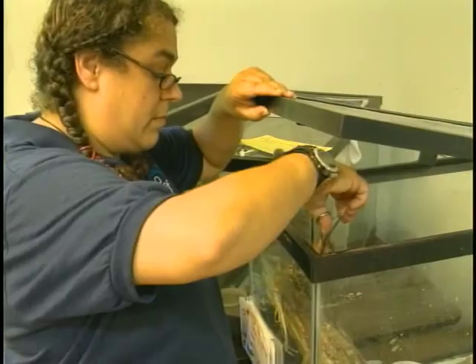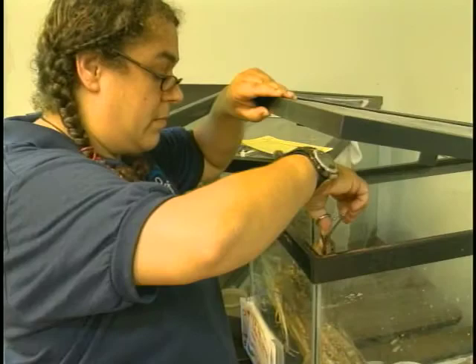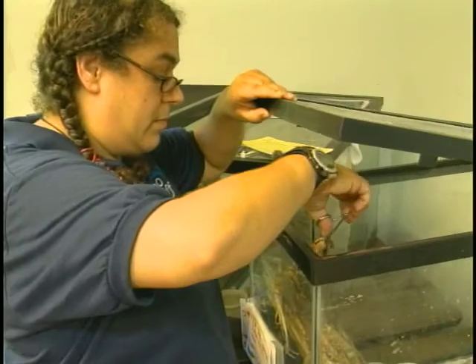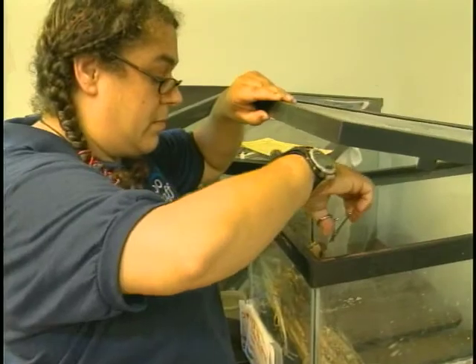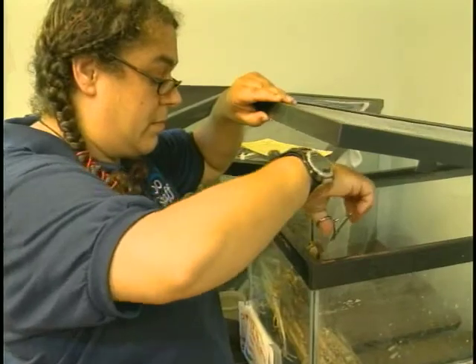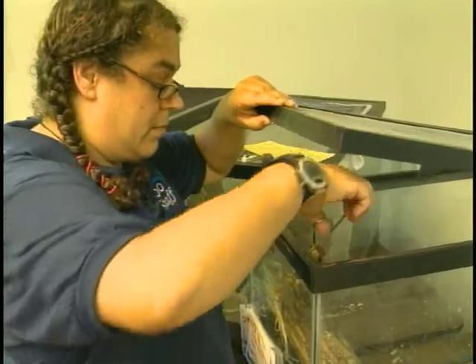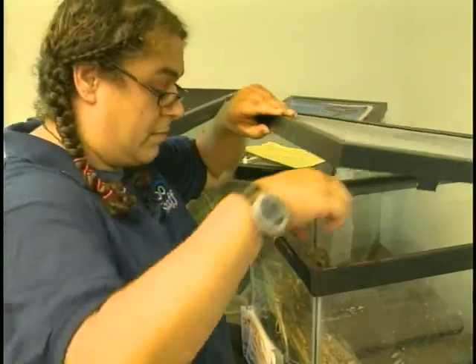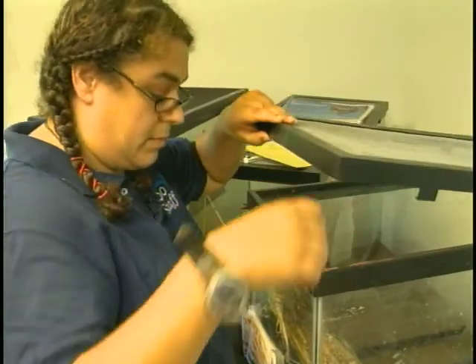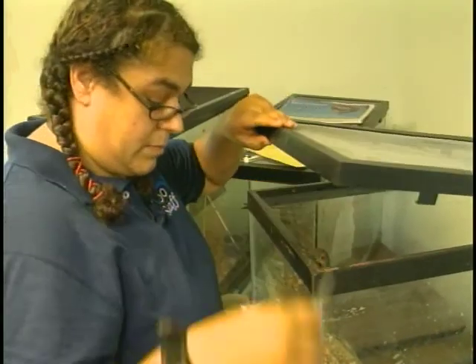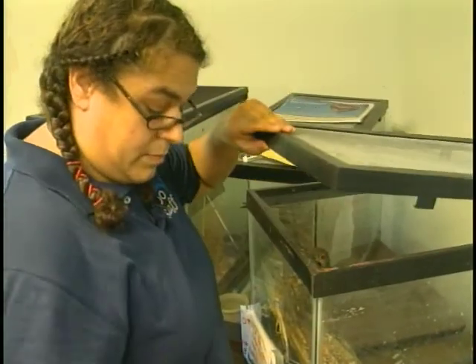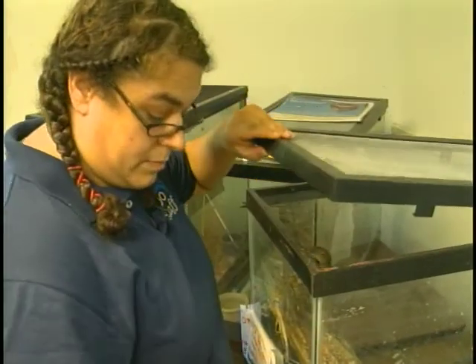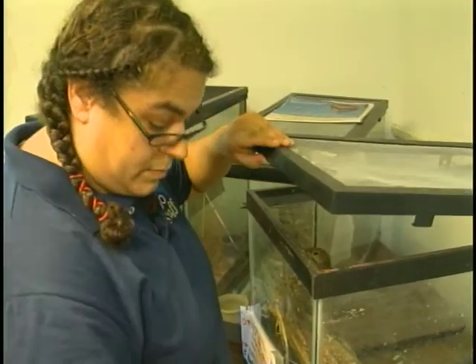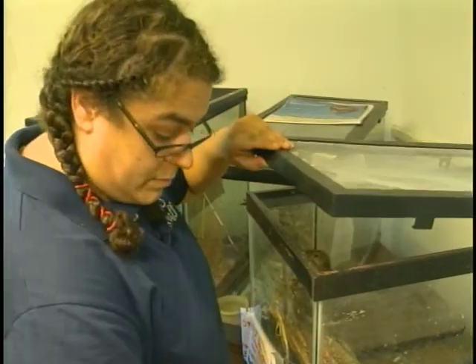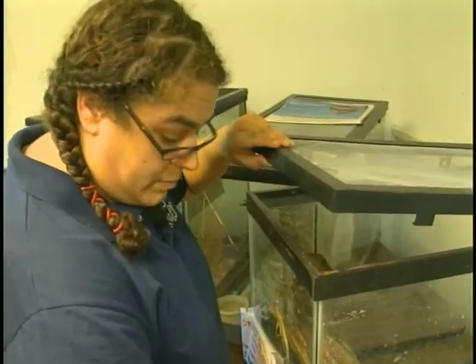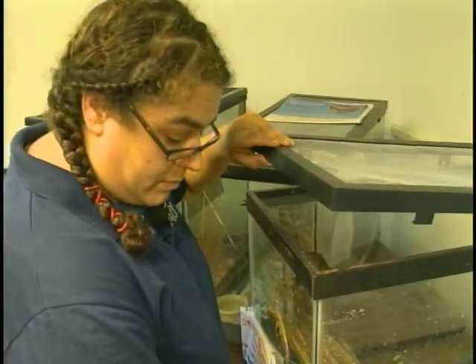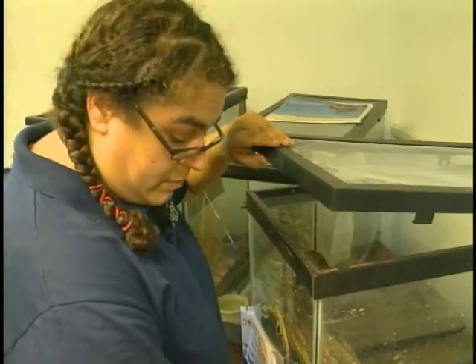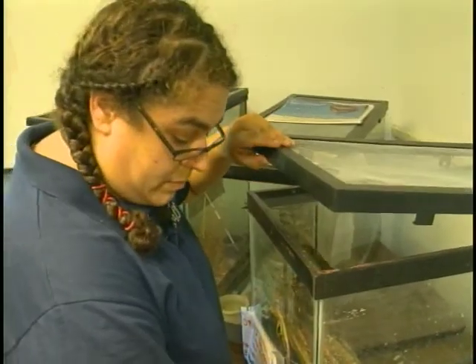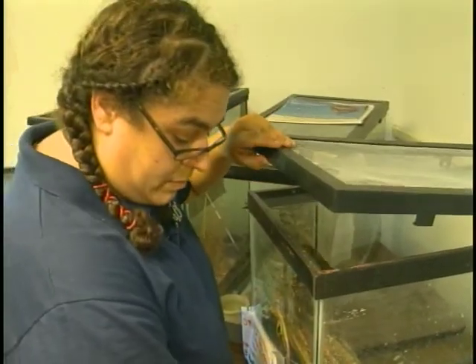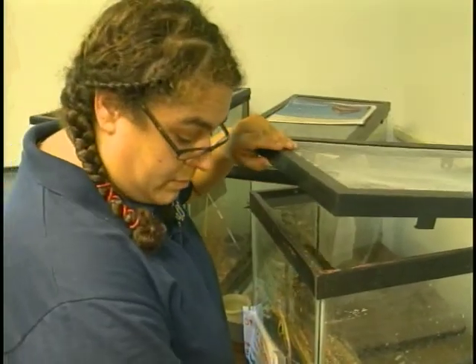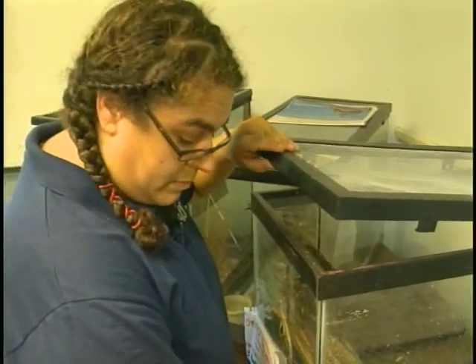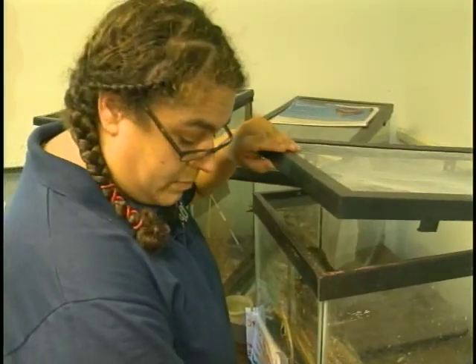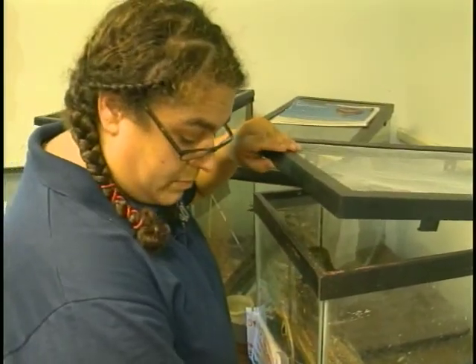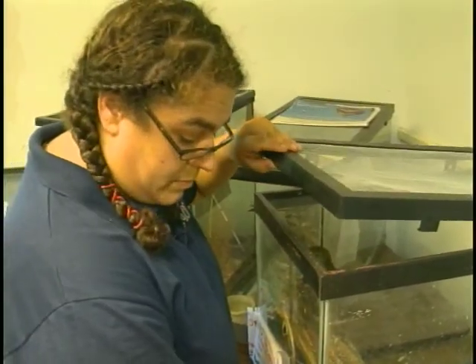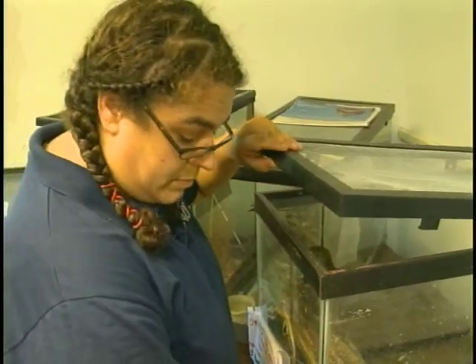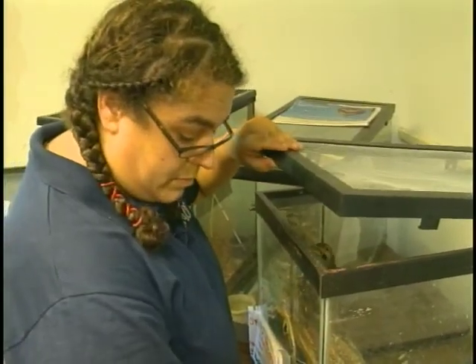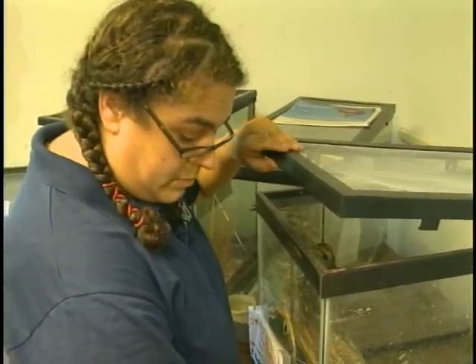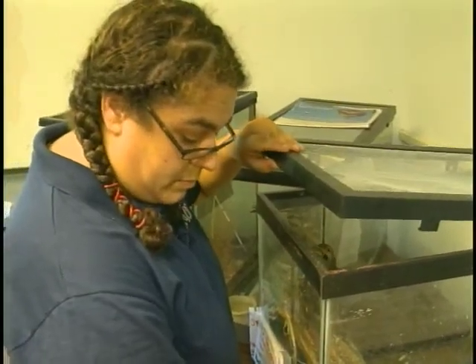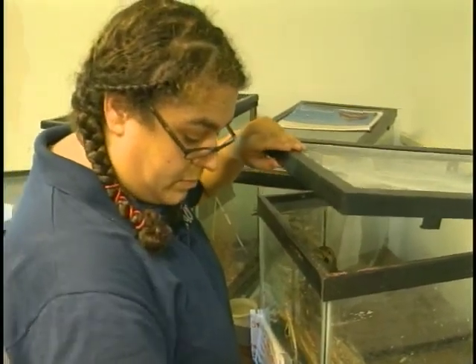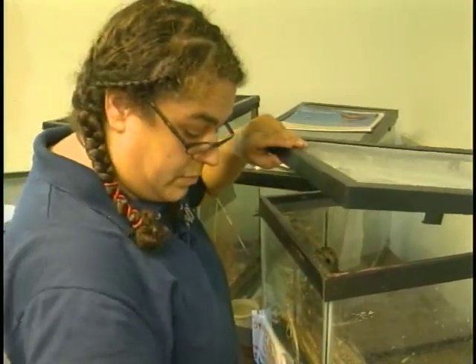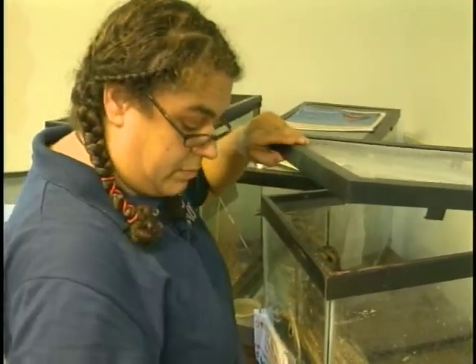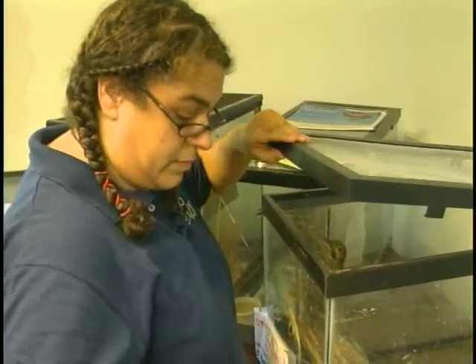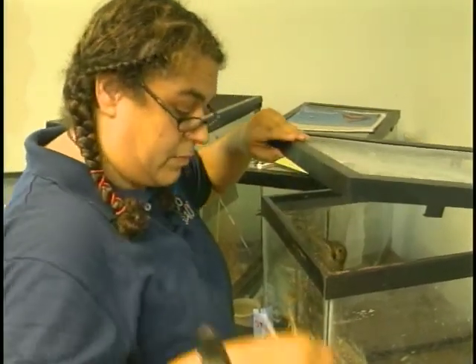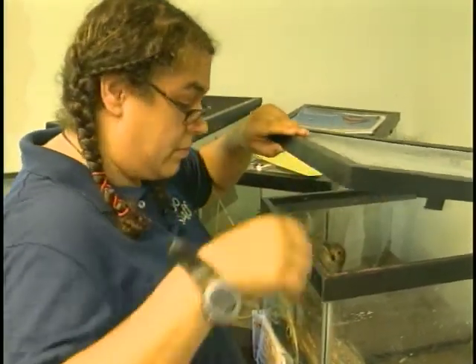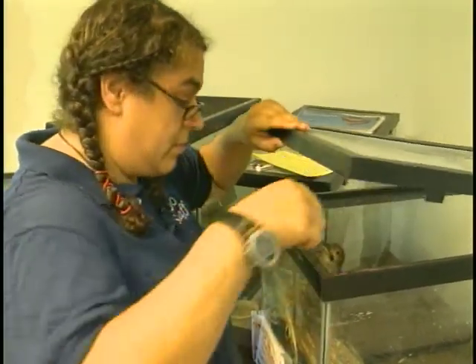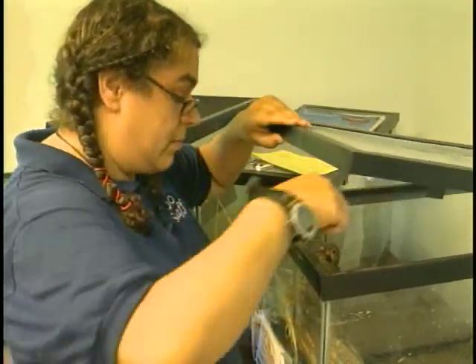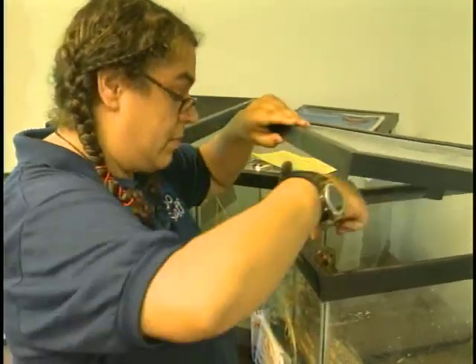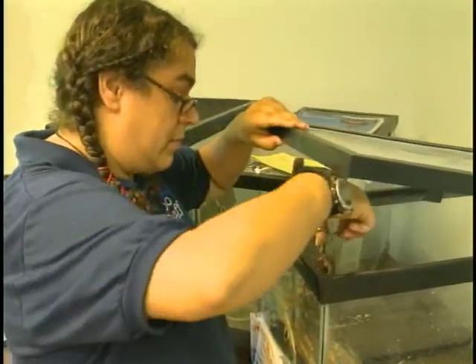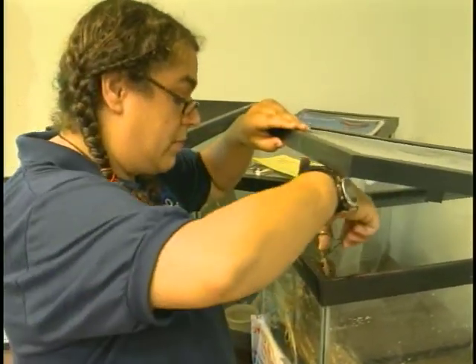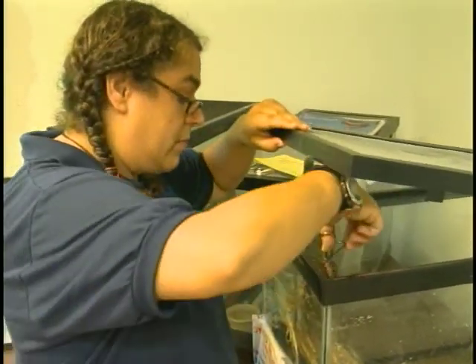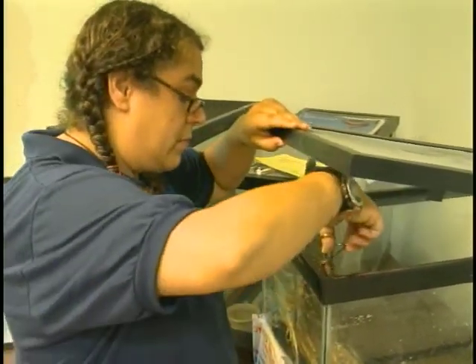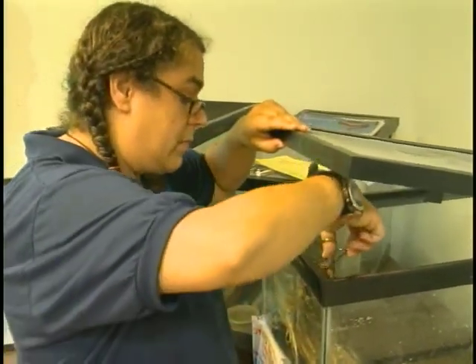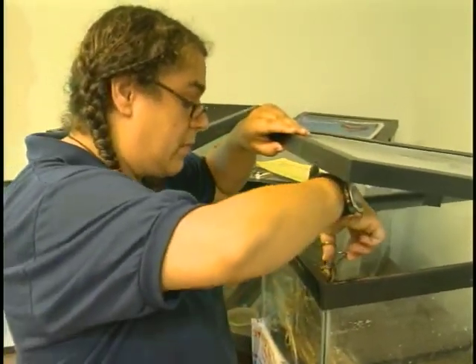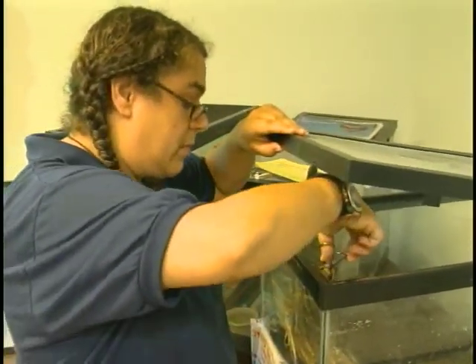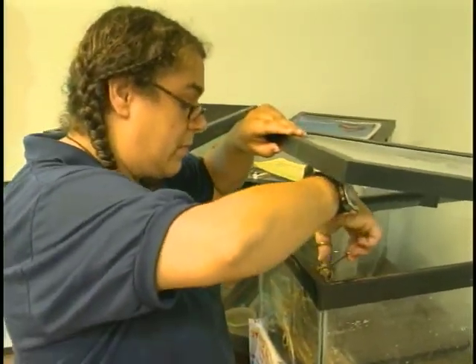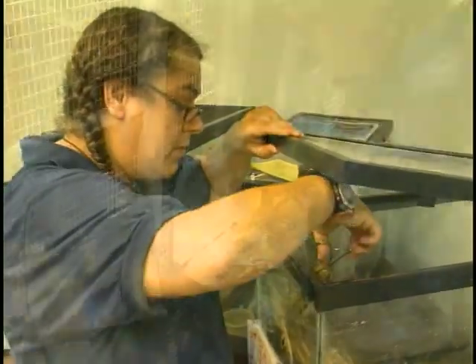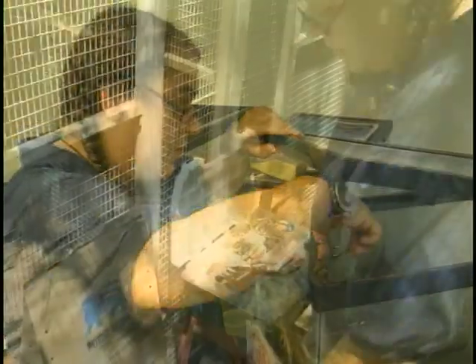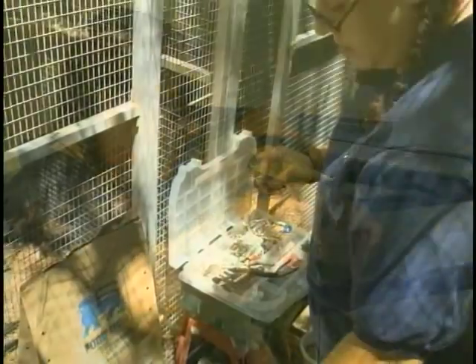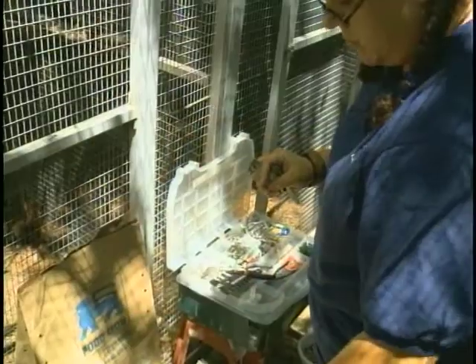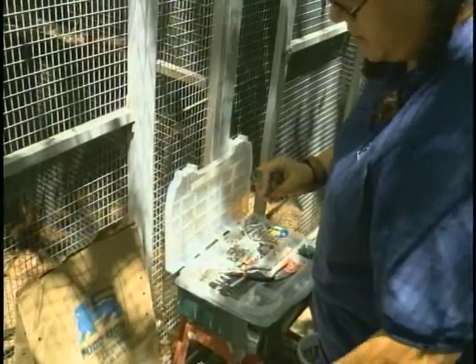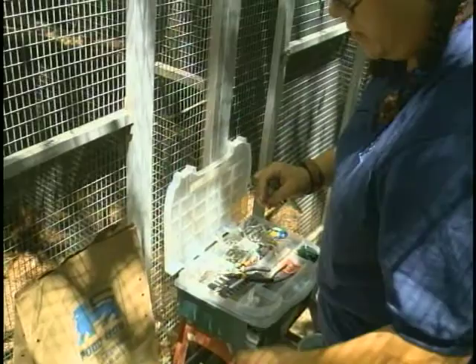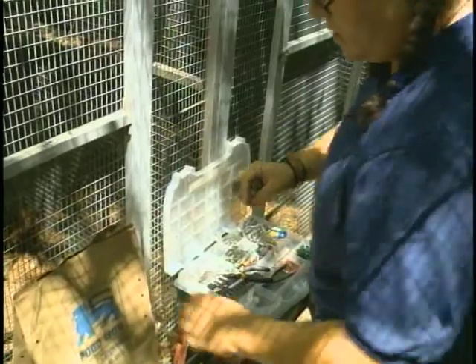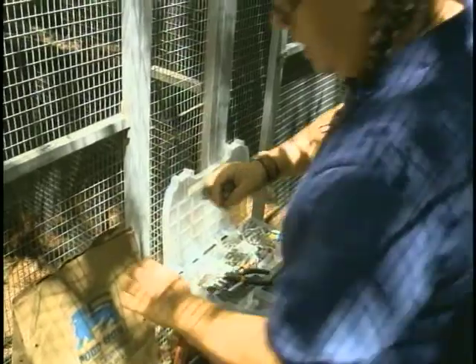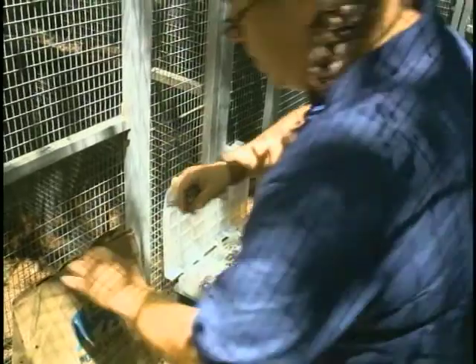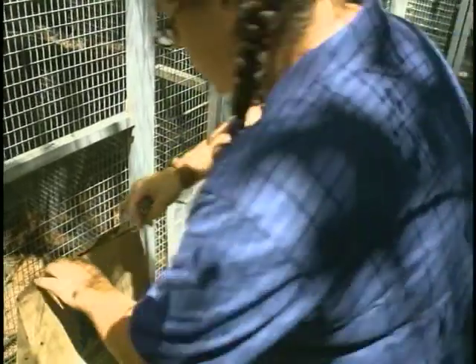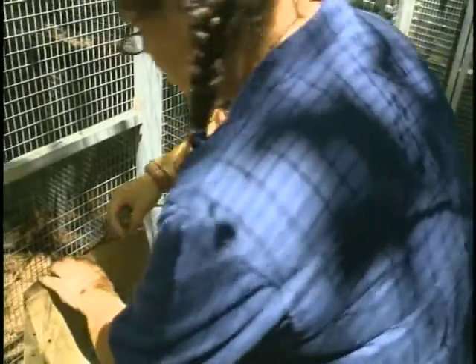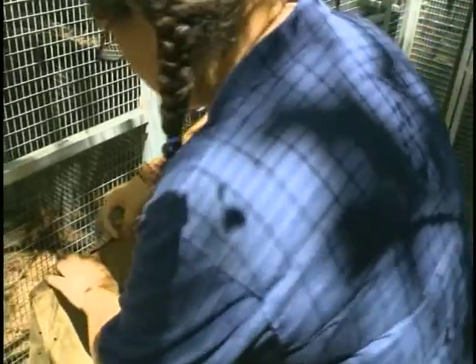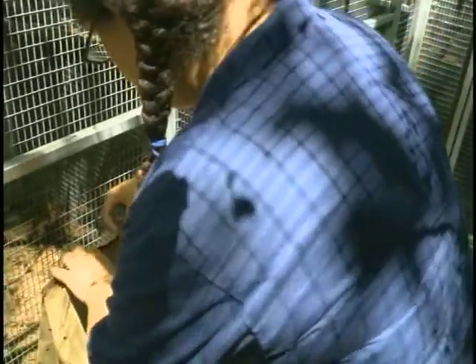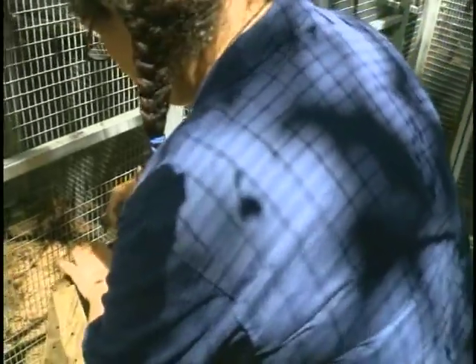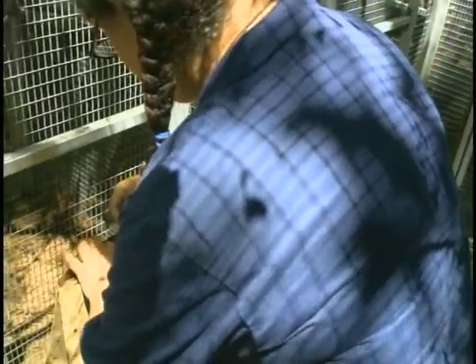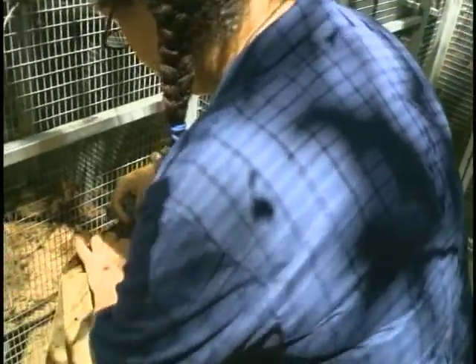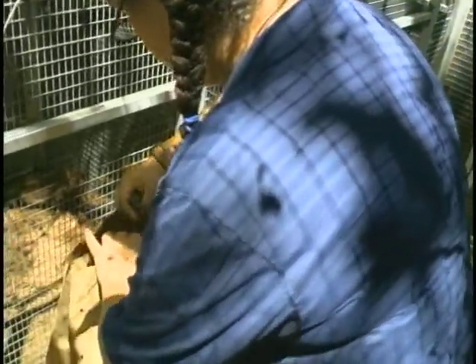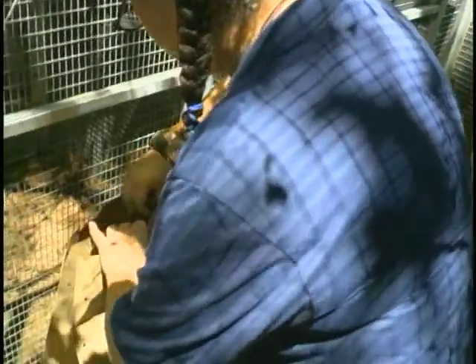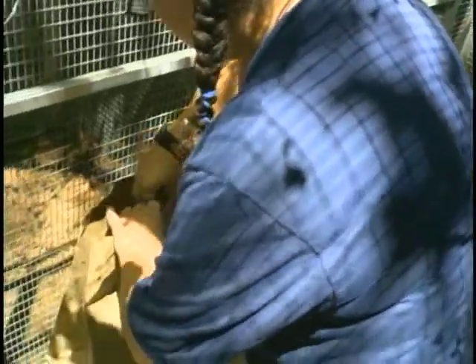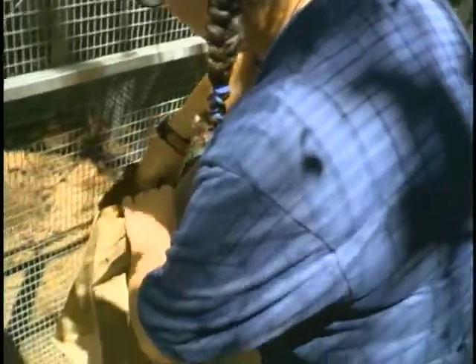Now Hallie Buccanoff, manager of the Rehab Center, has launched a new project to keep track of the released birds.